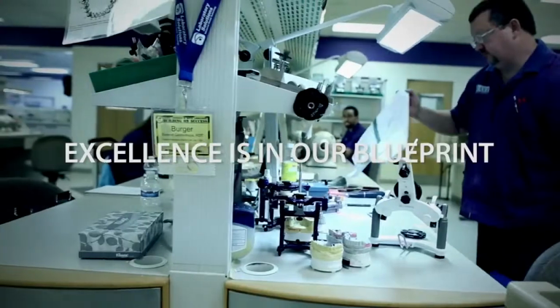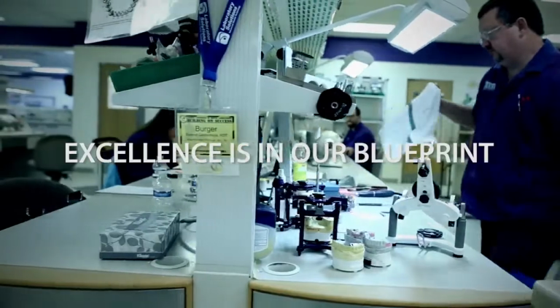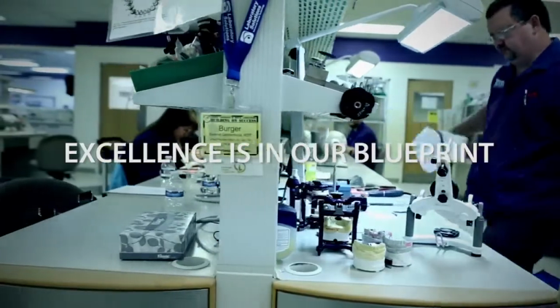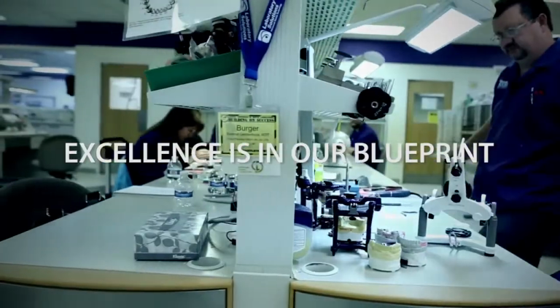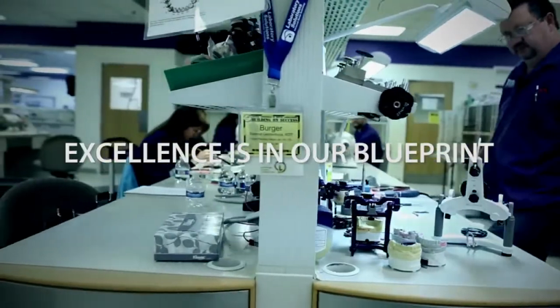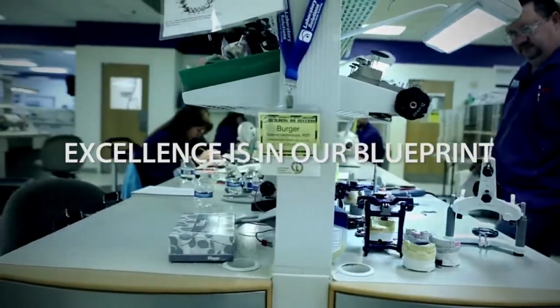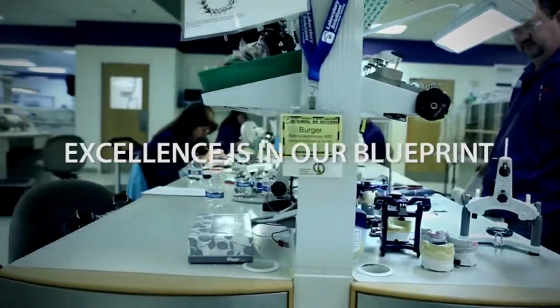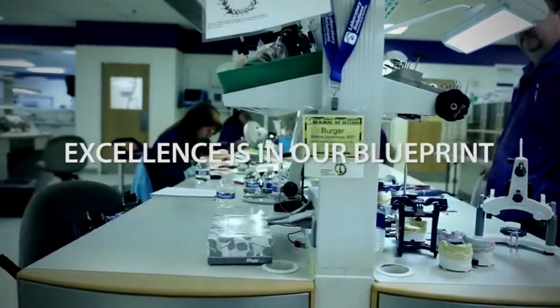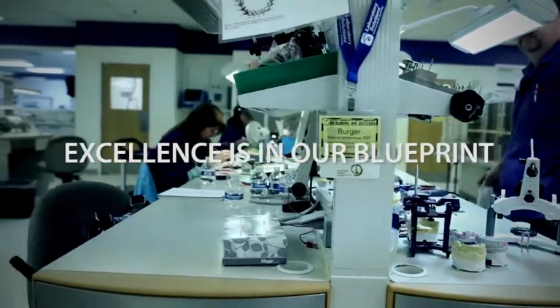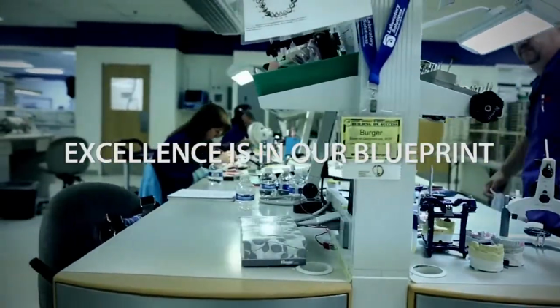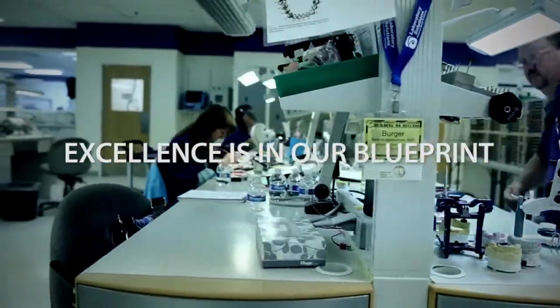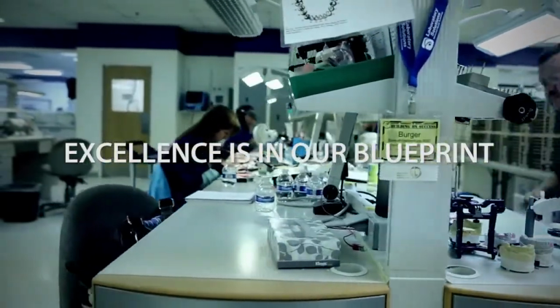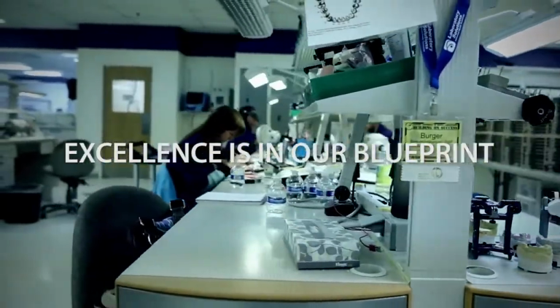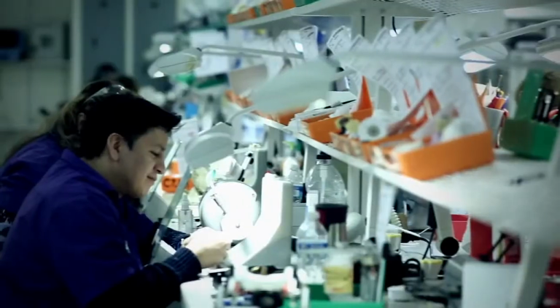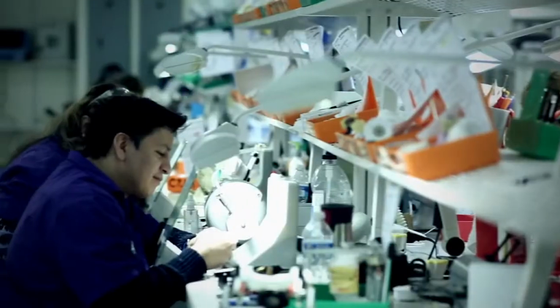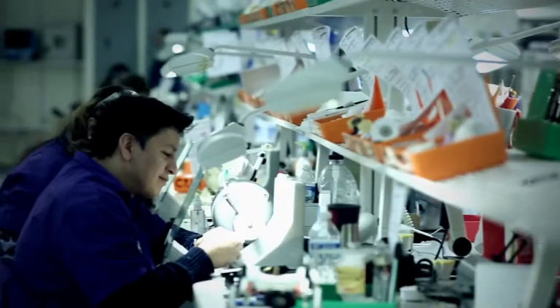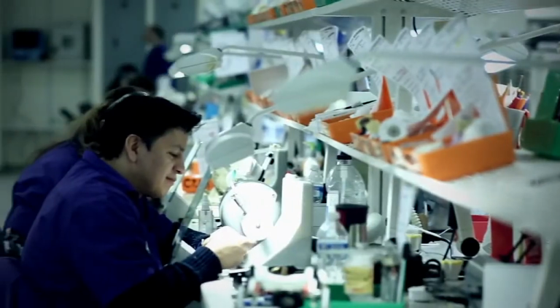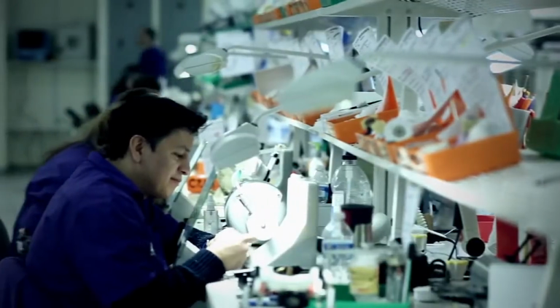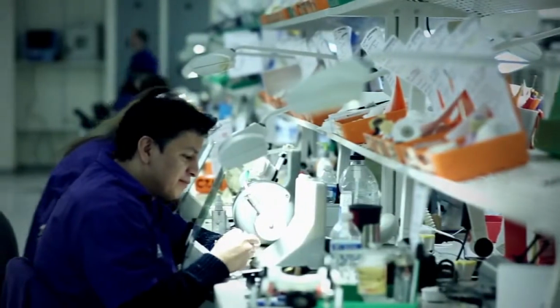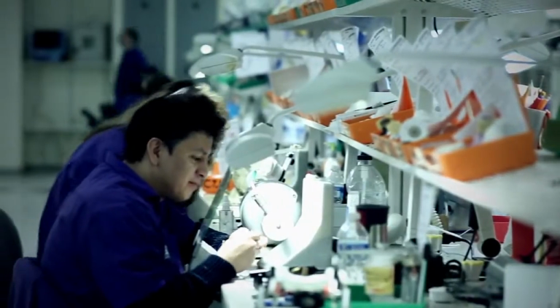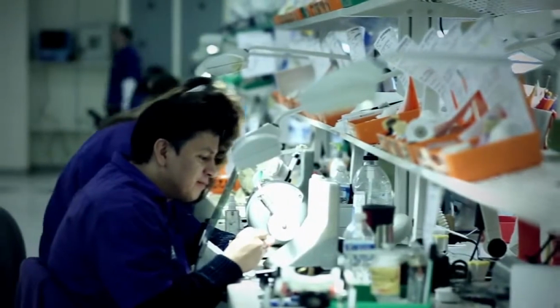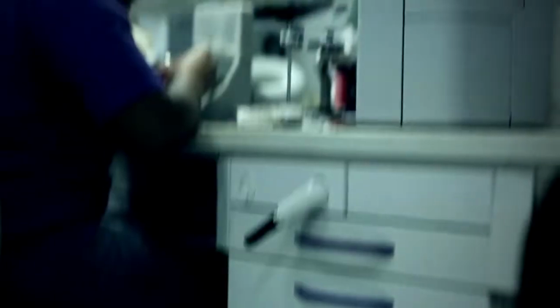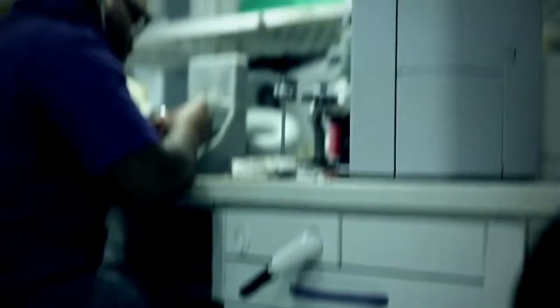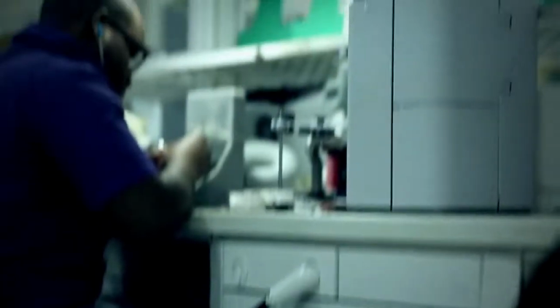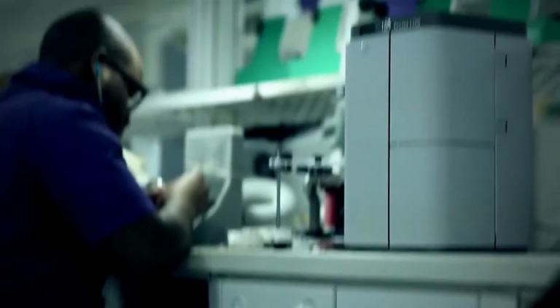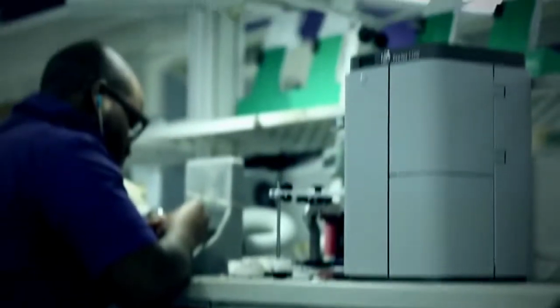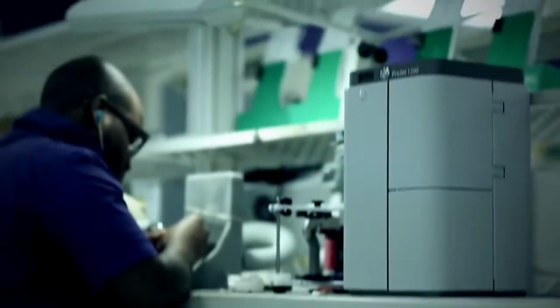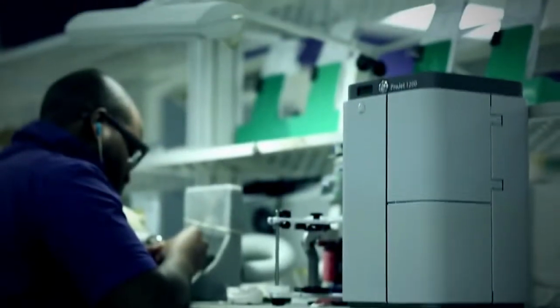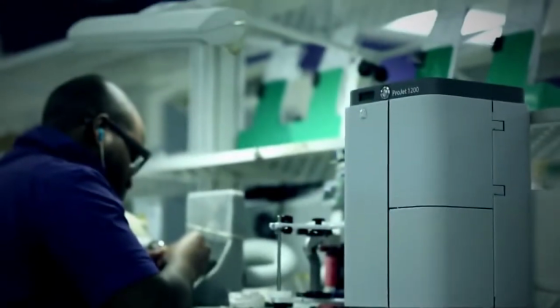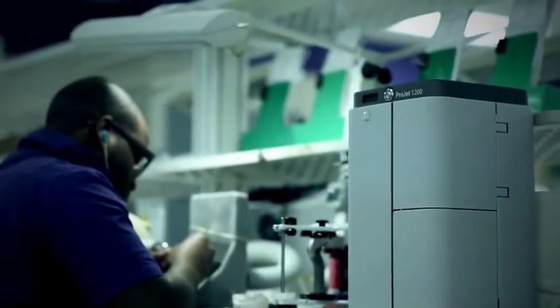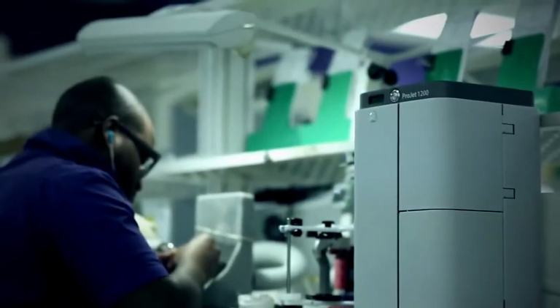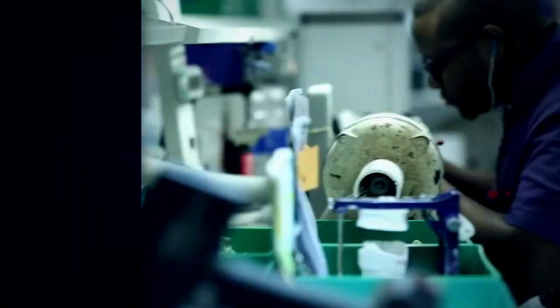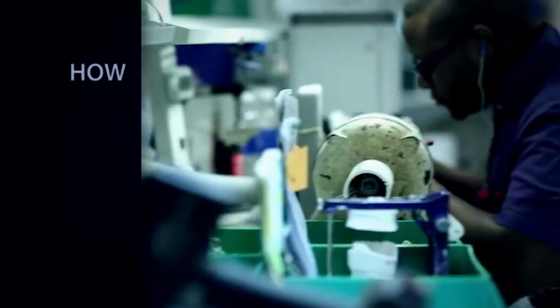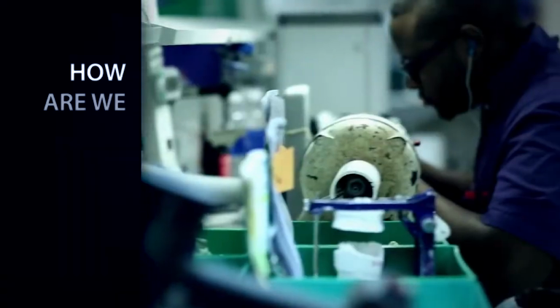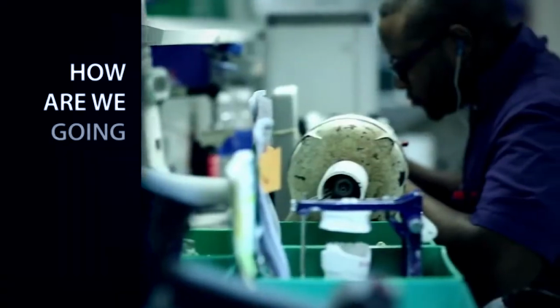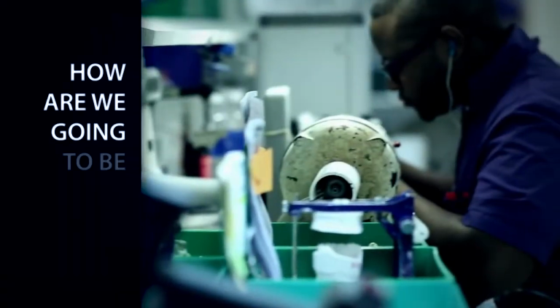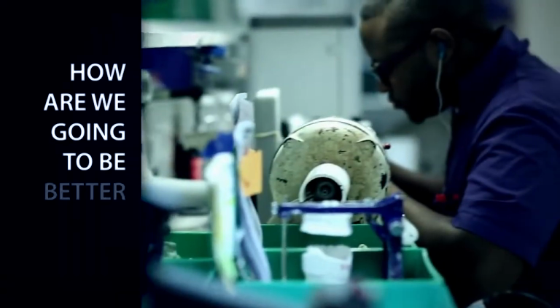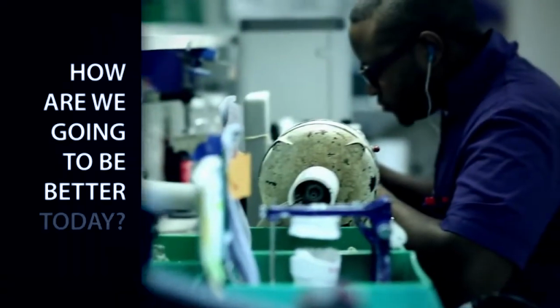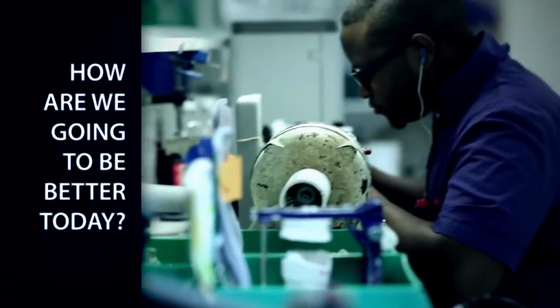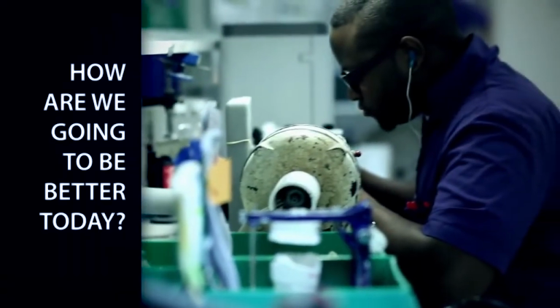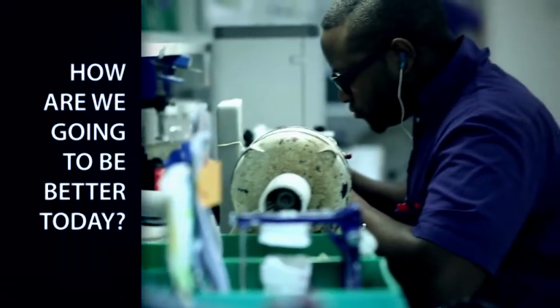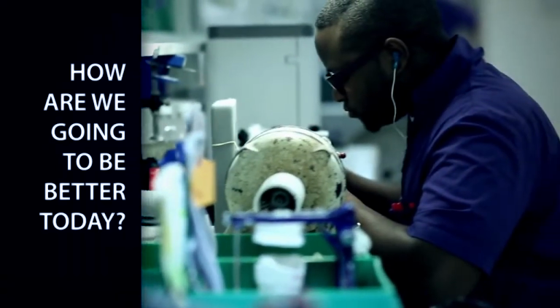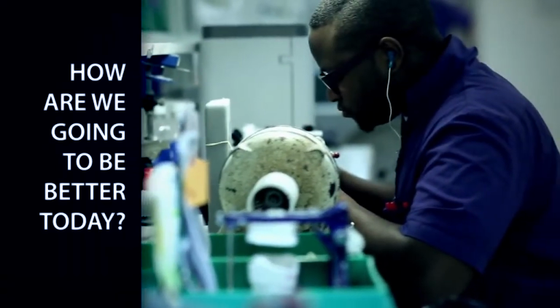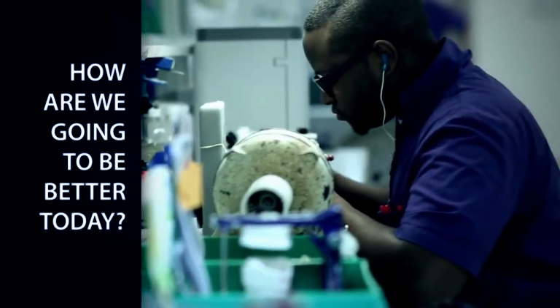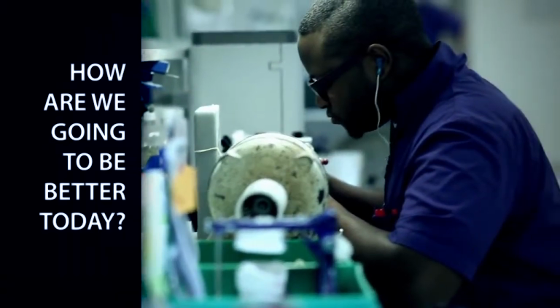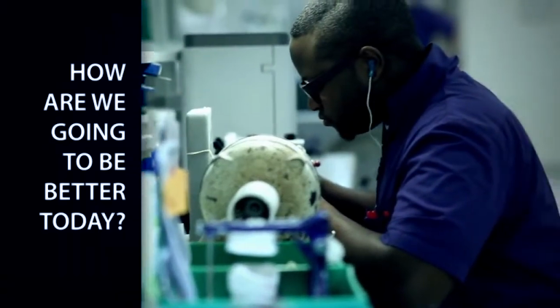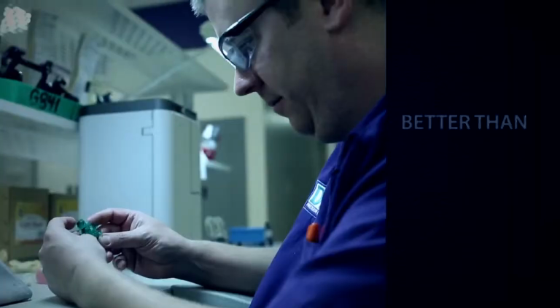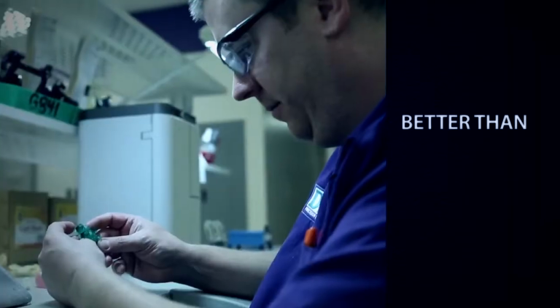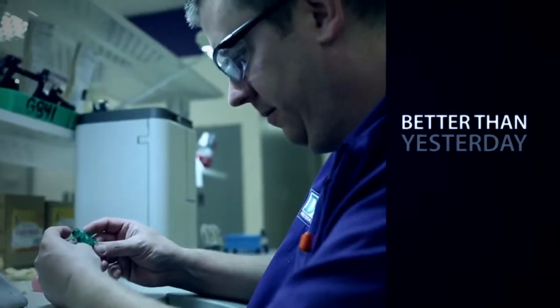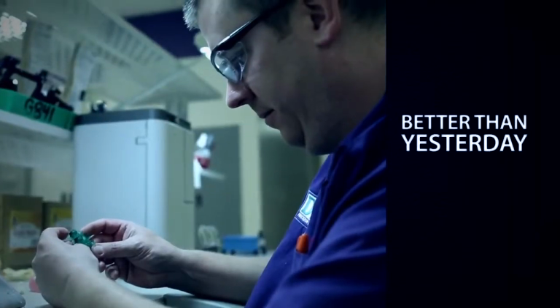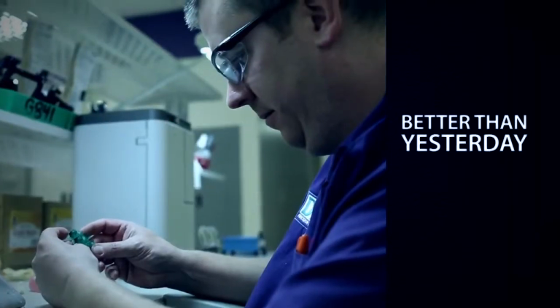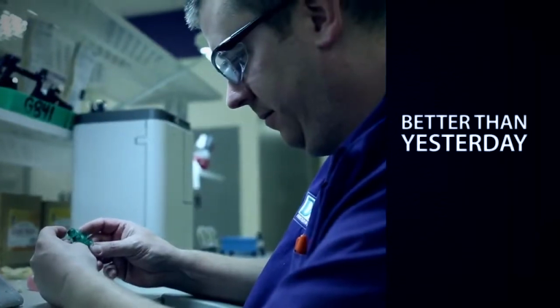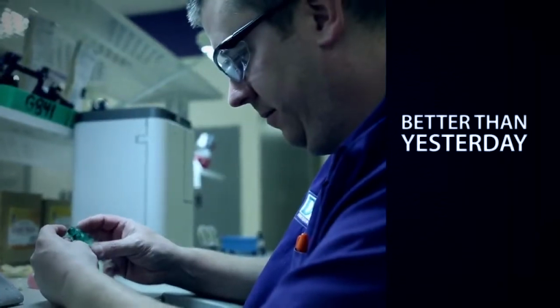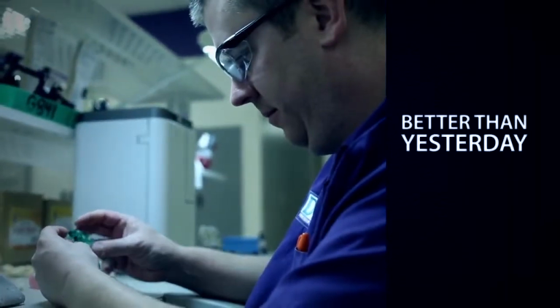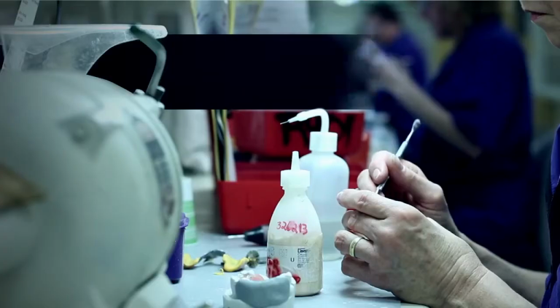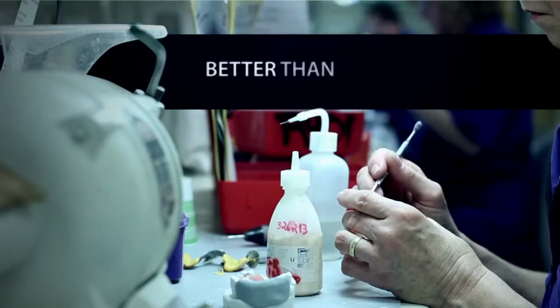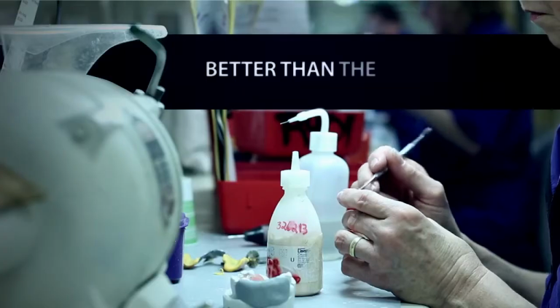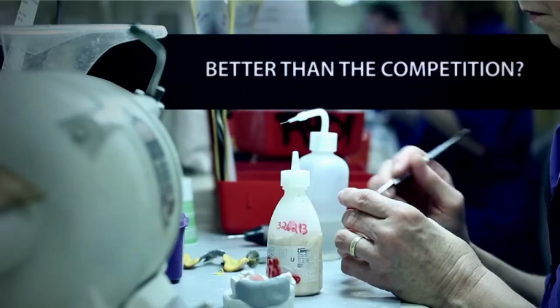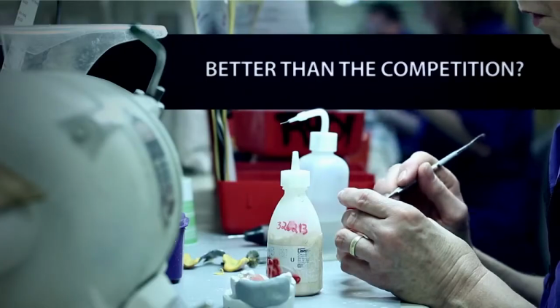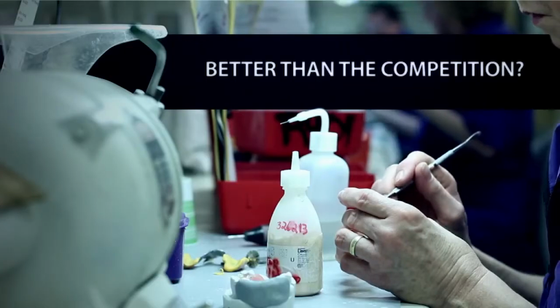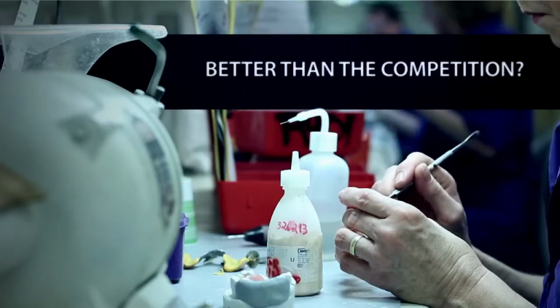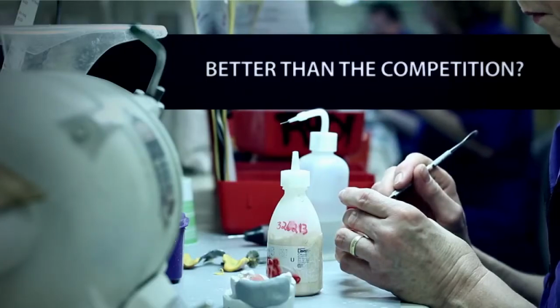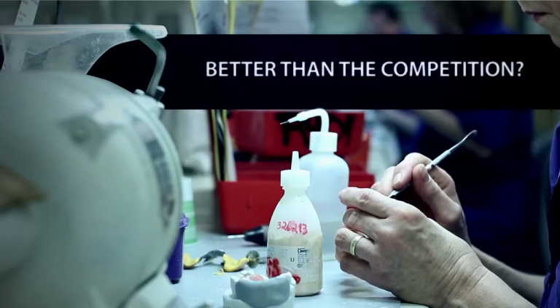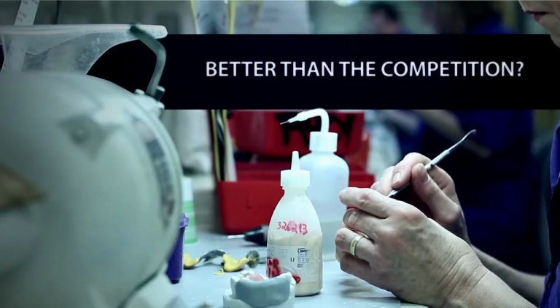Excellence is in our blueprint. I get to the lab, I ask myself, how are we going to be better today? Better than yesterday? Better than the competition?